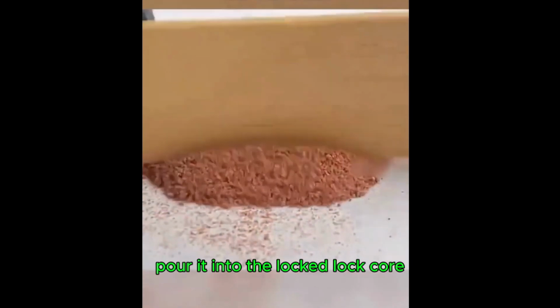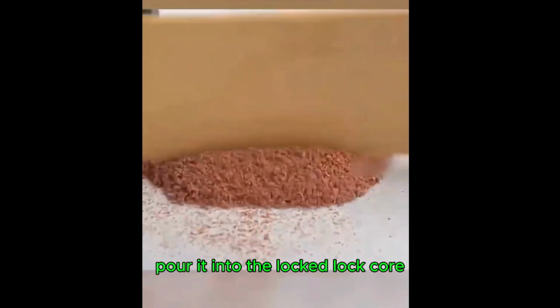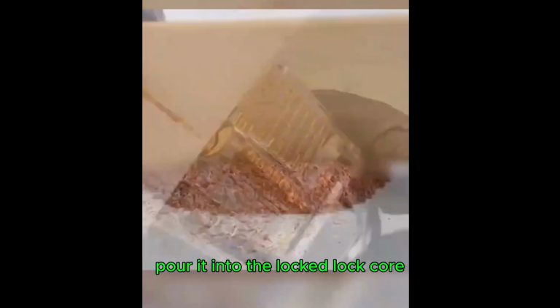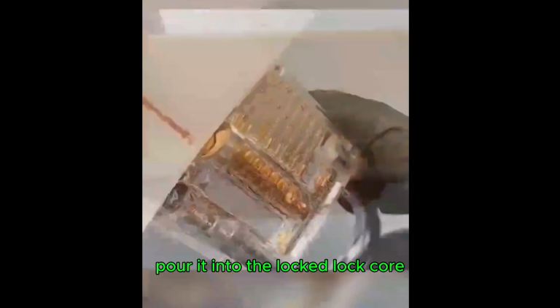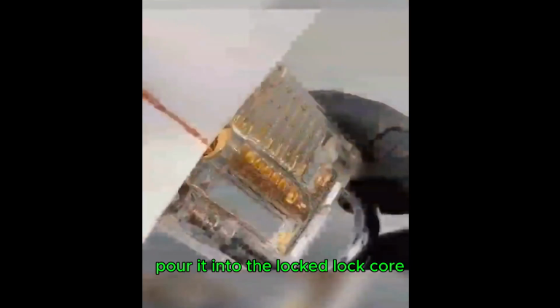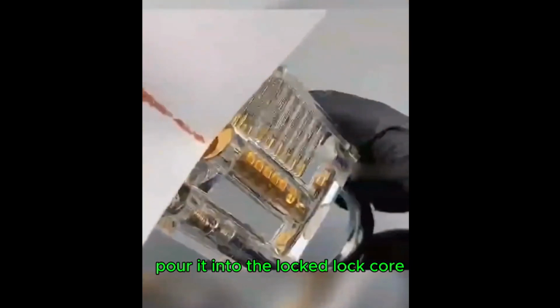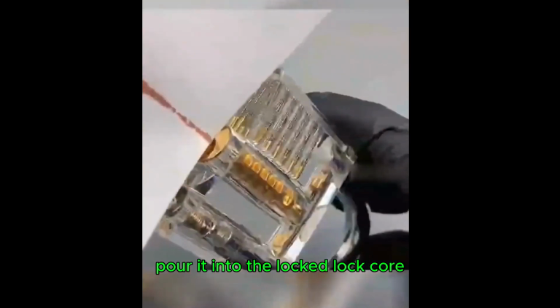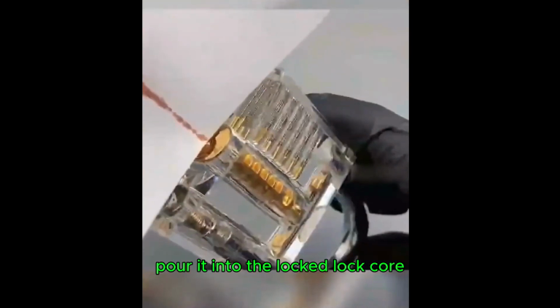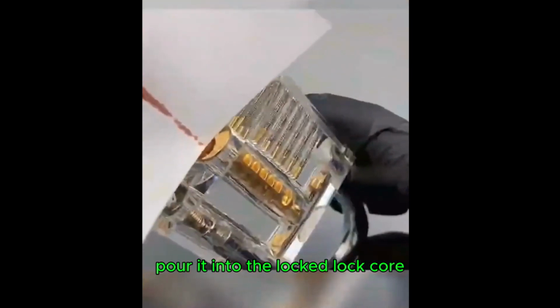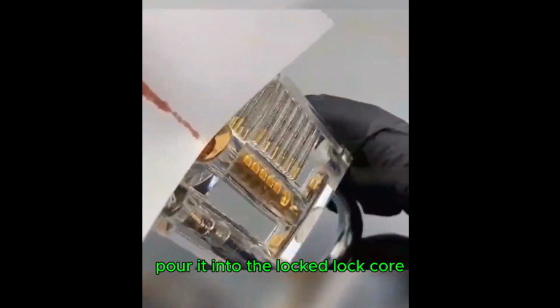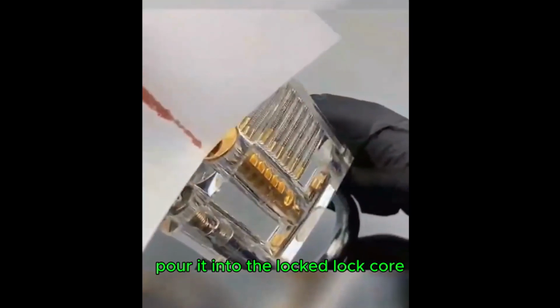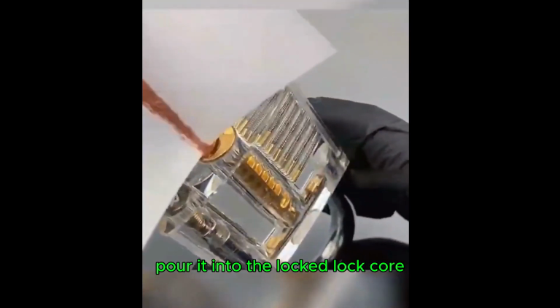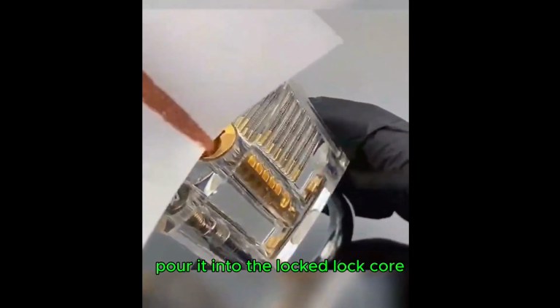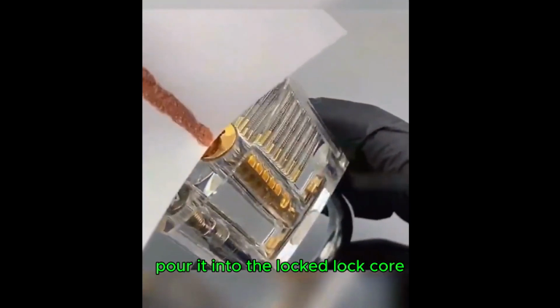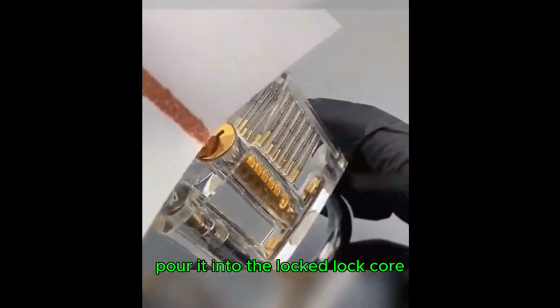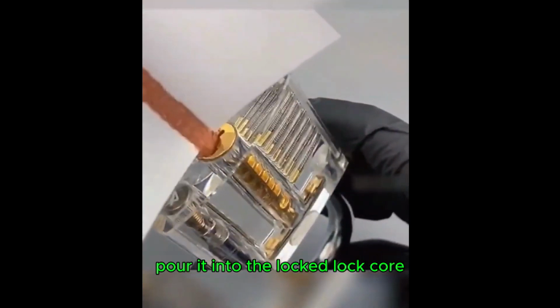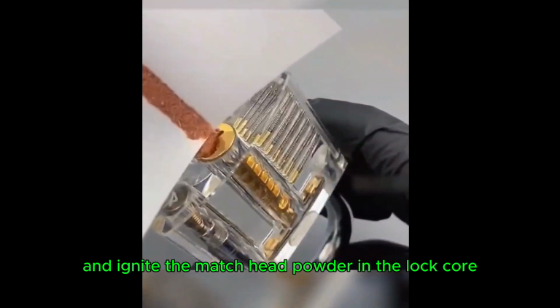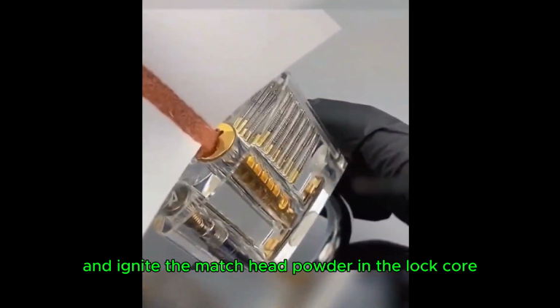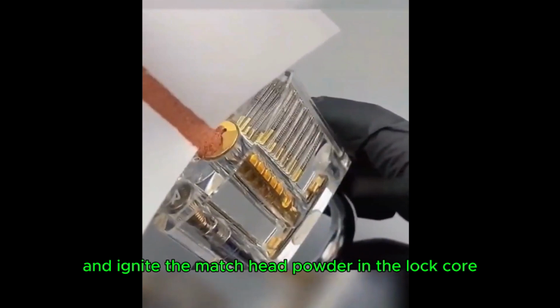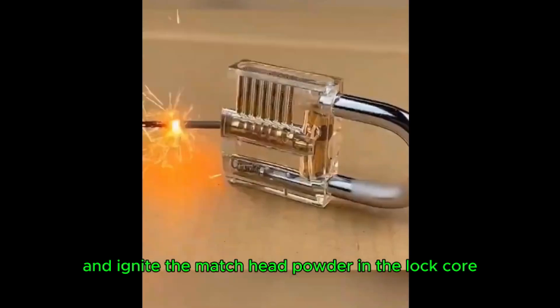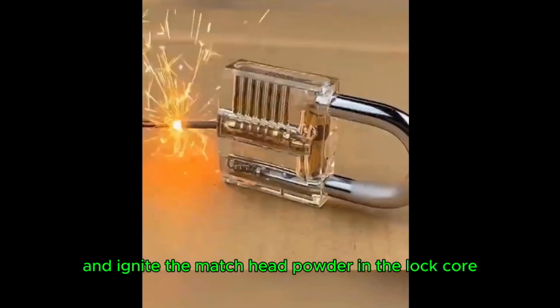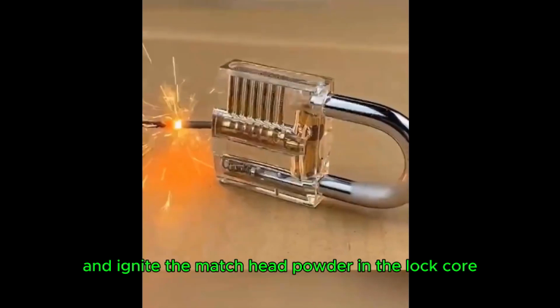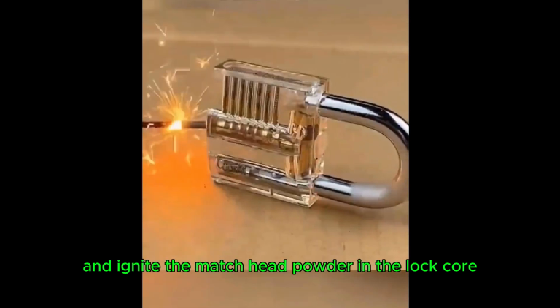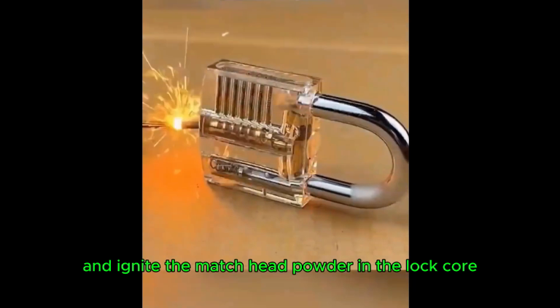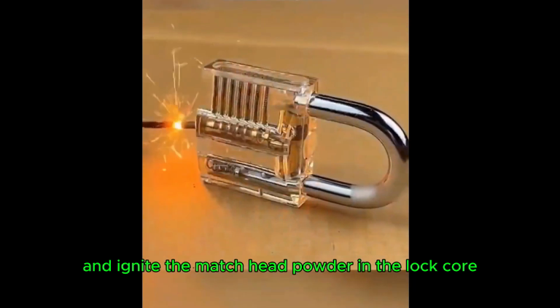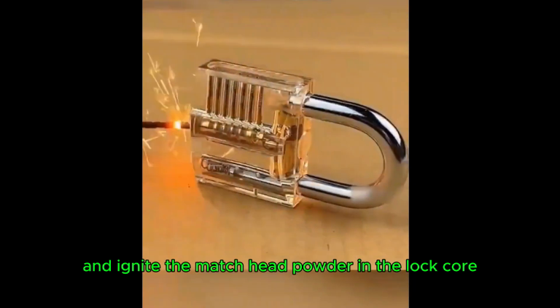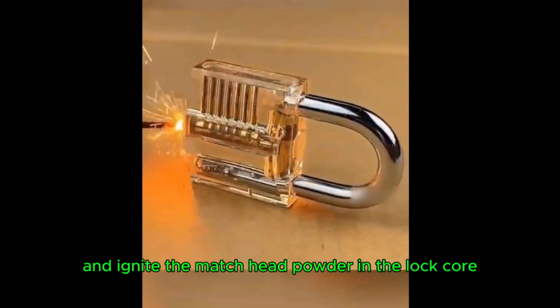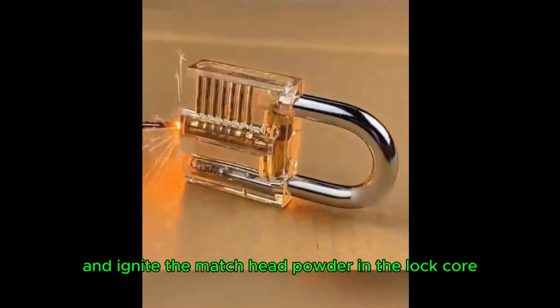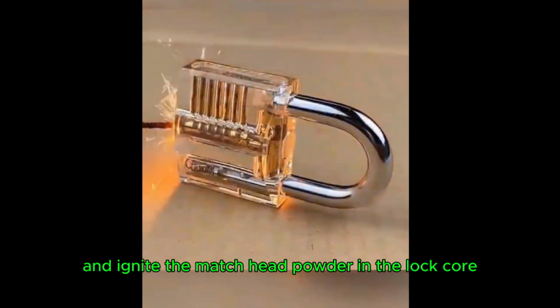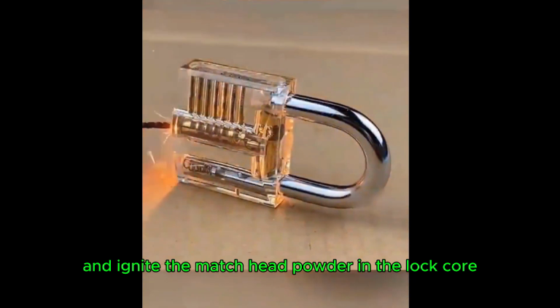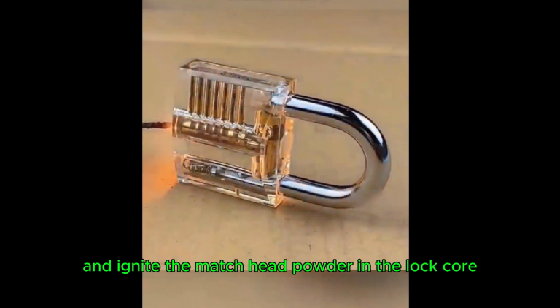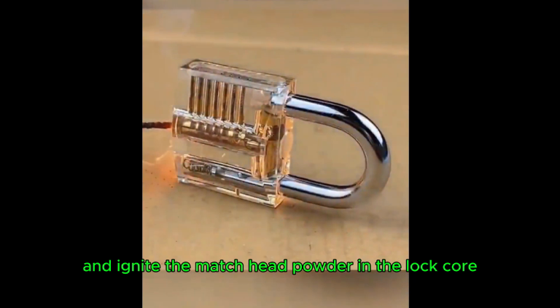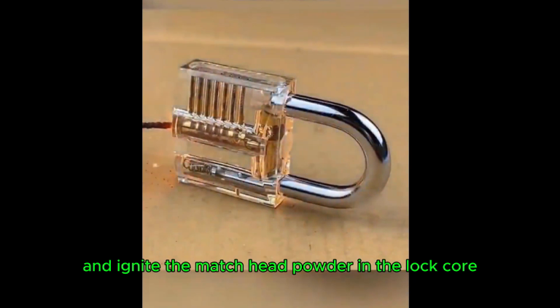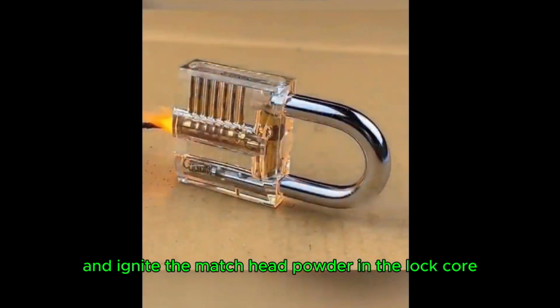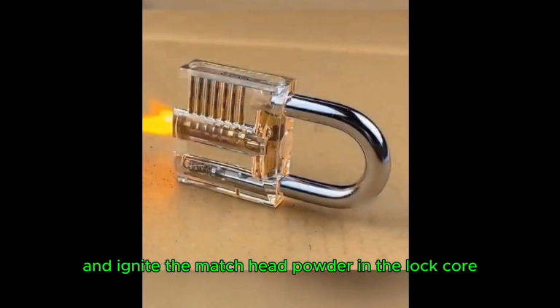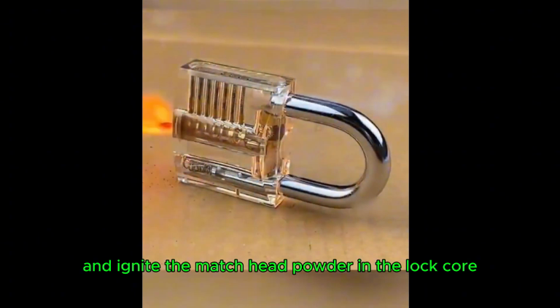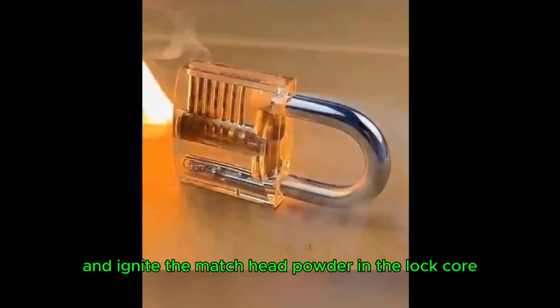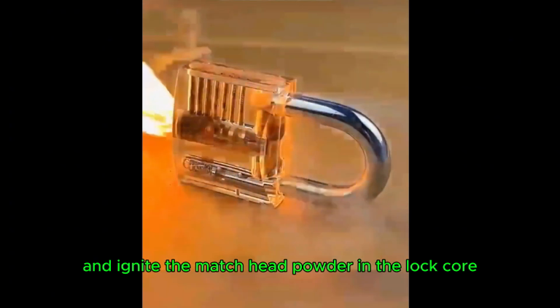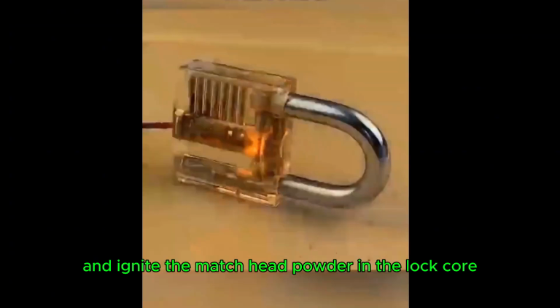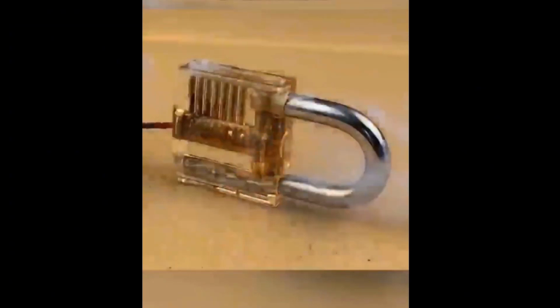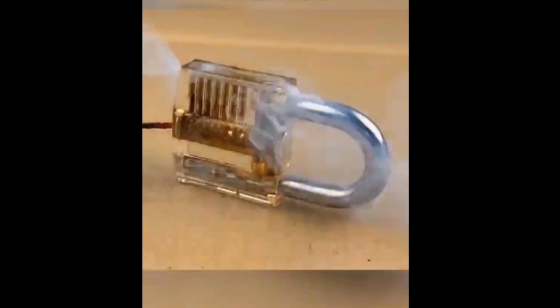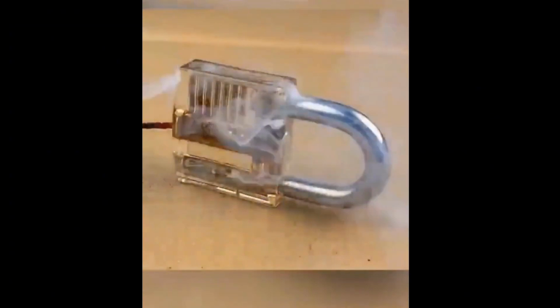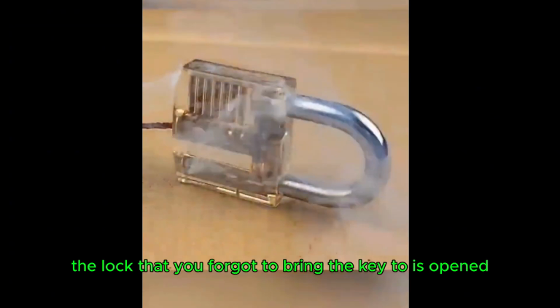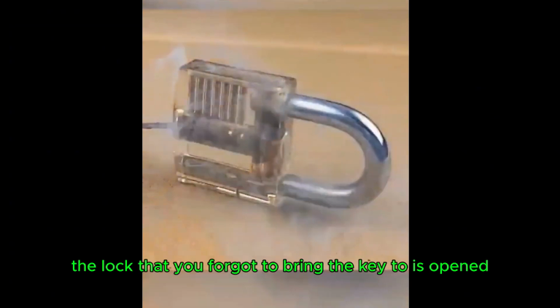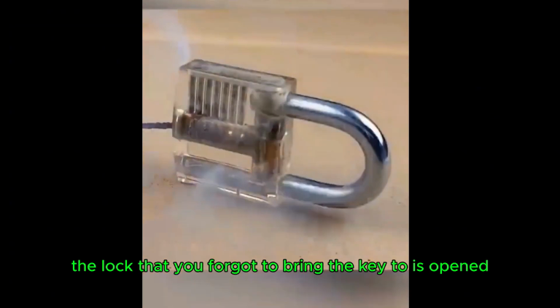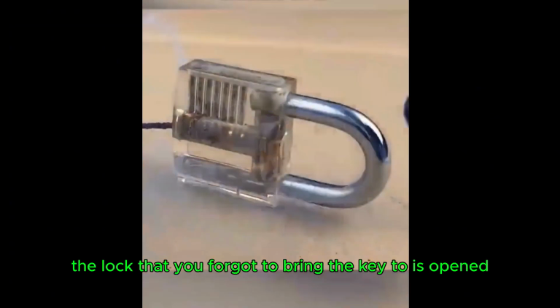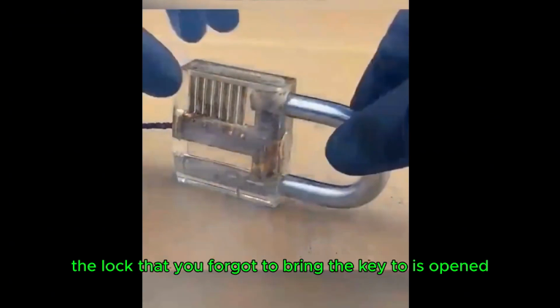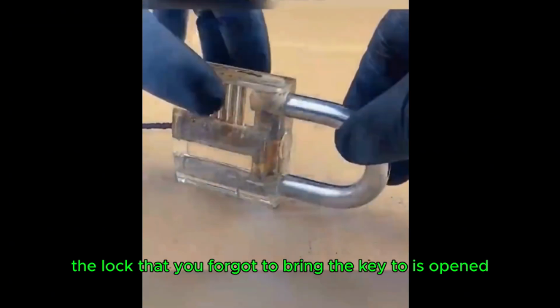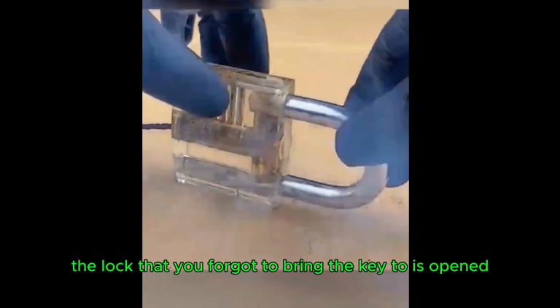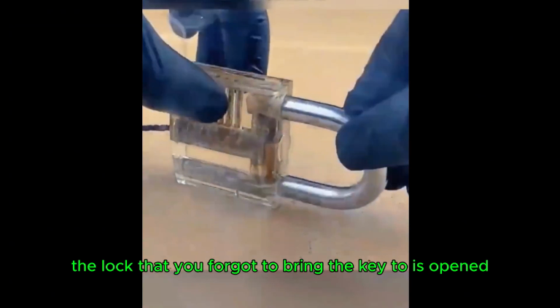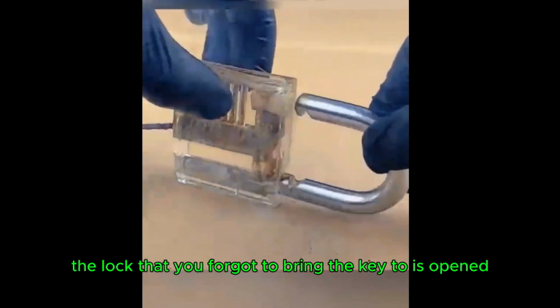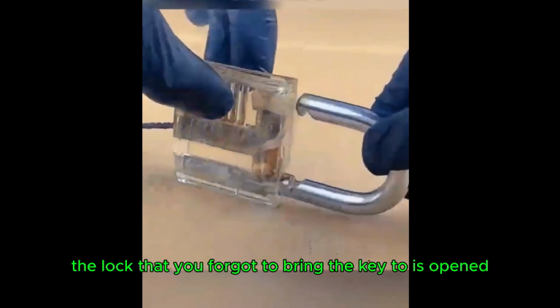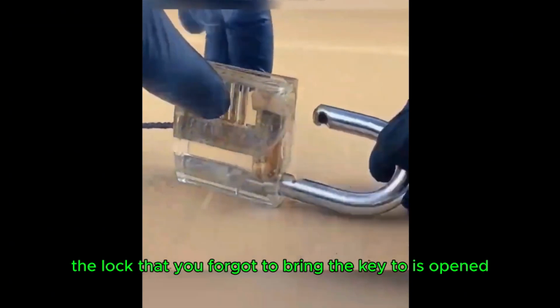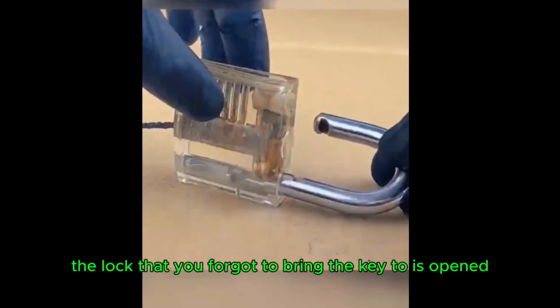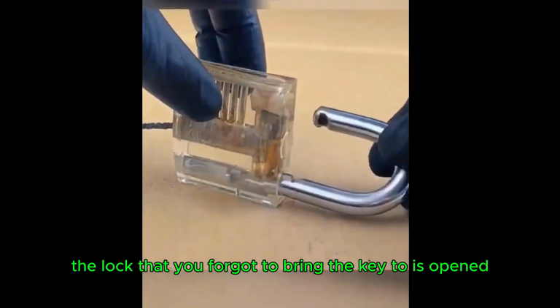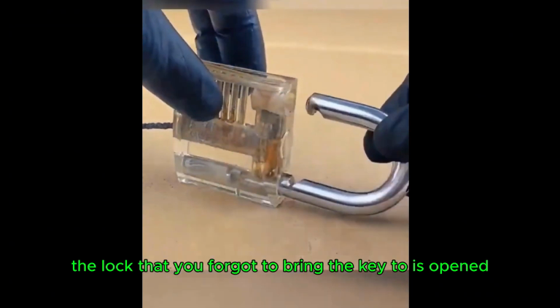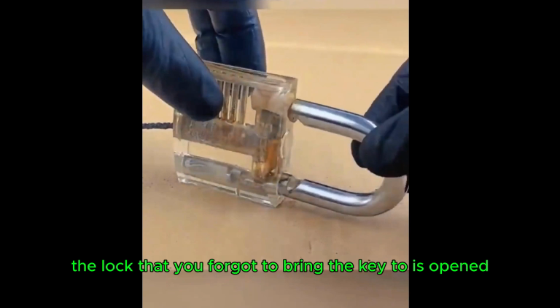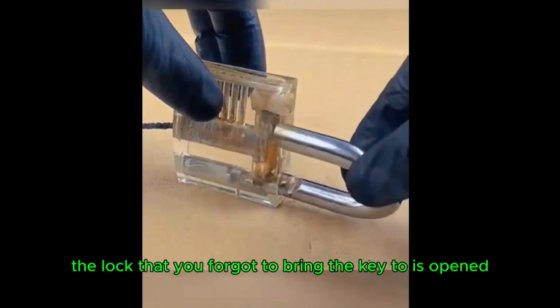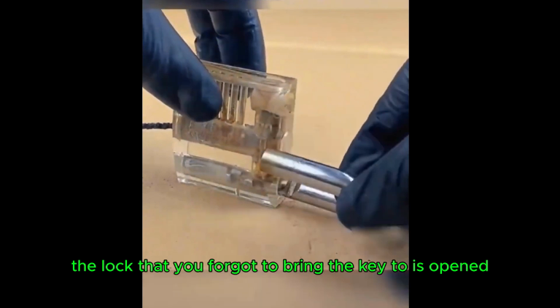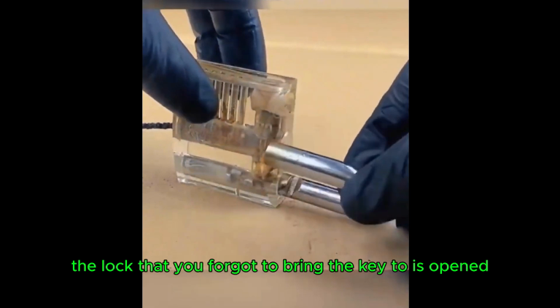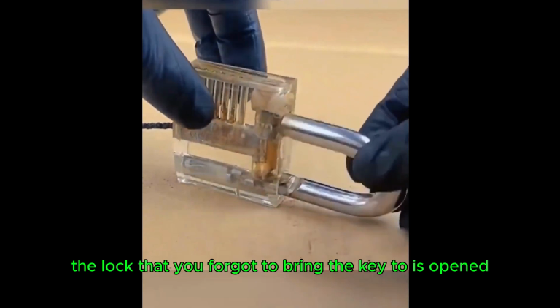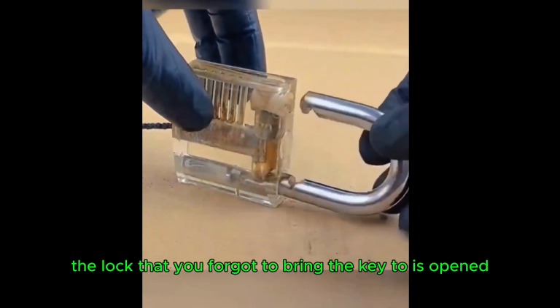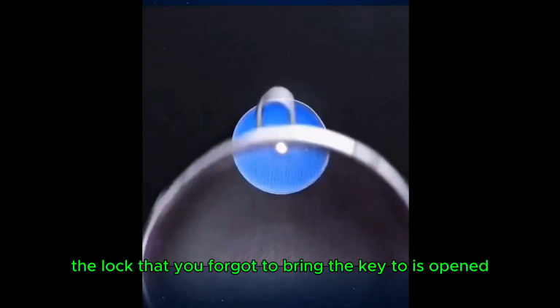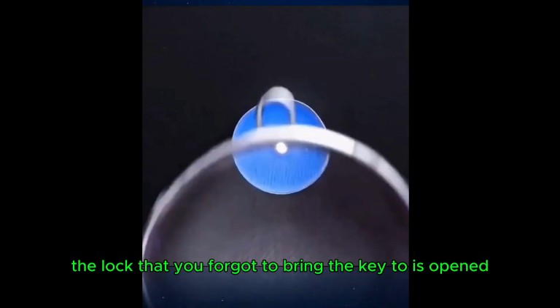Use pliers to grind the match head into powder, pour it into a locked lock core, and ignite the match head powder inside. The lock that you forgot to bring the key to is opened.